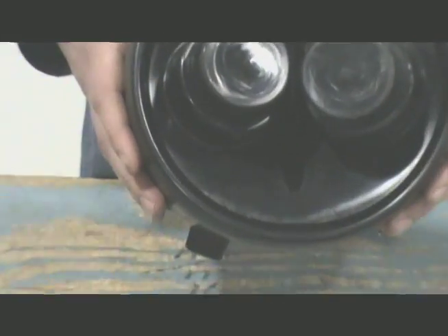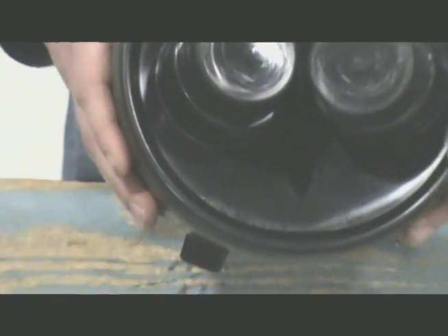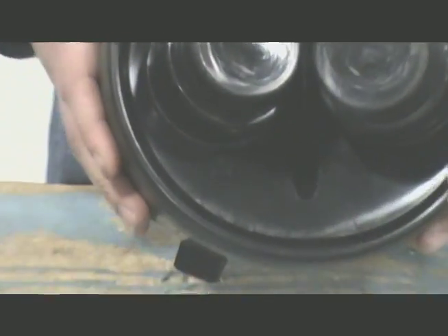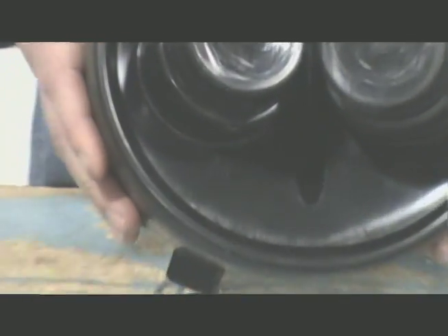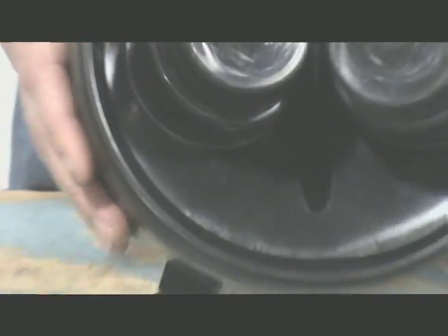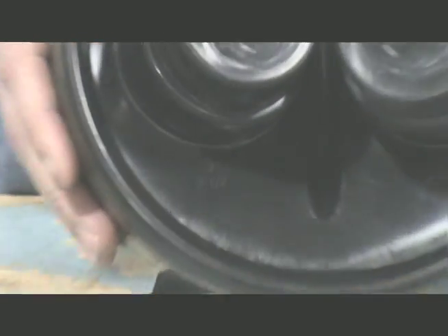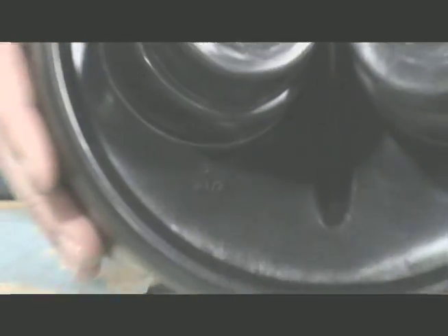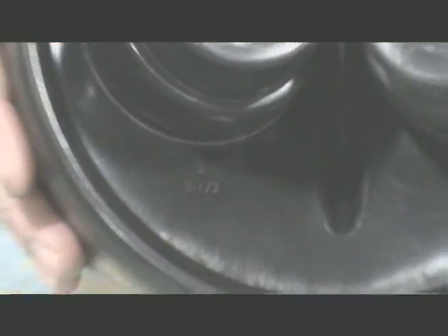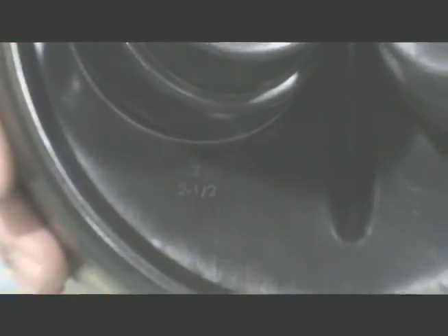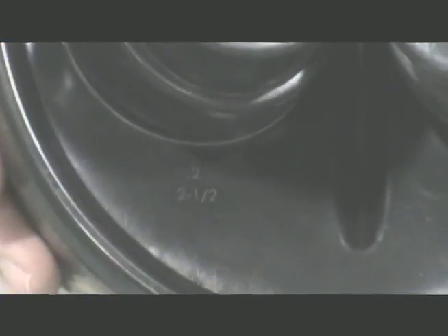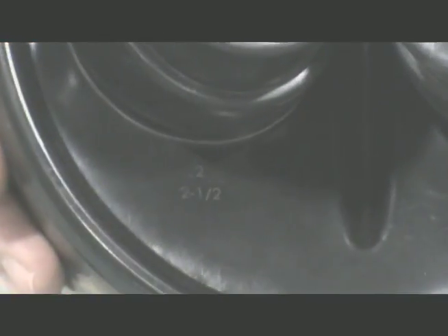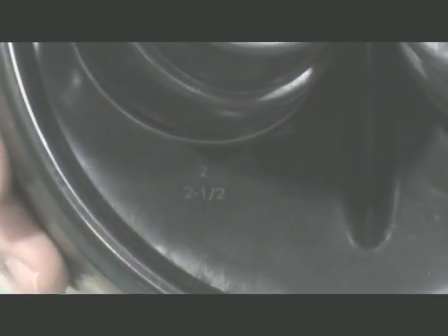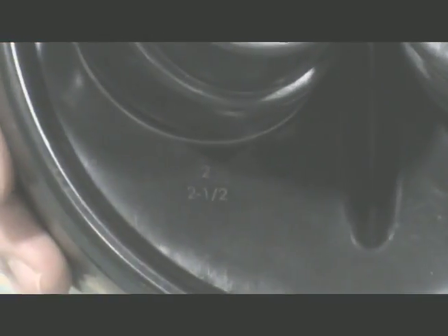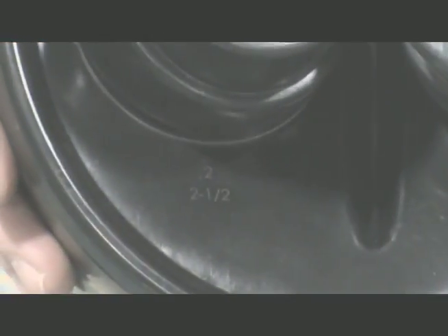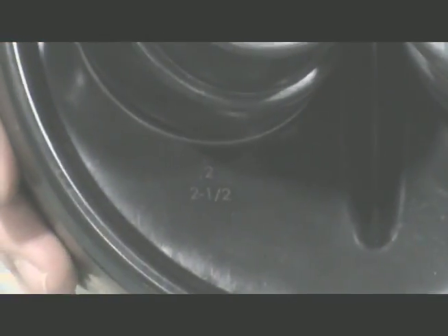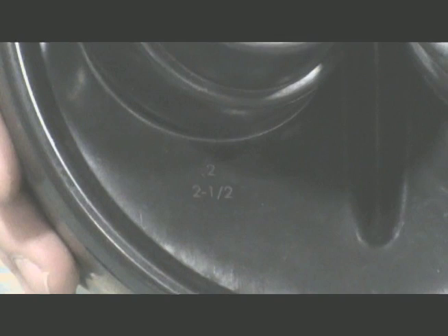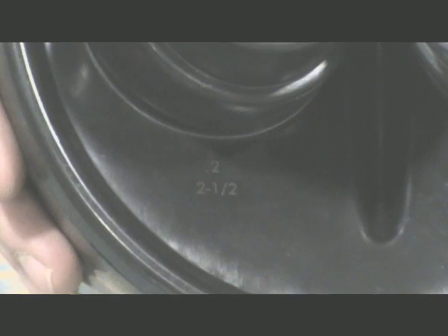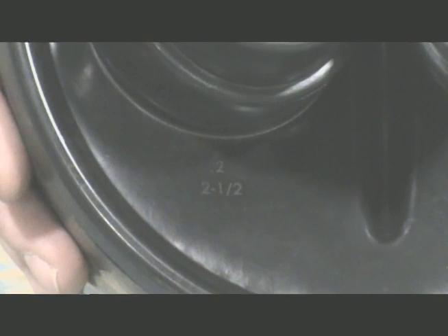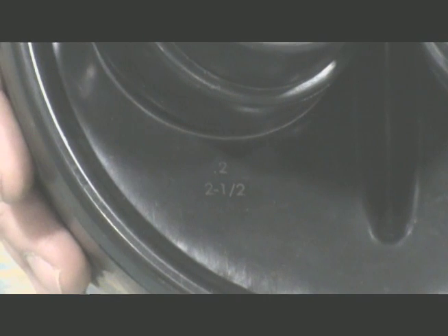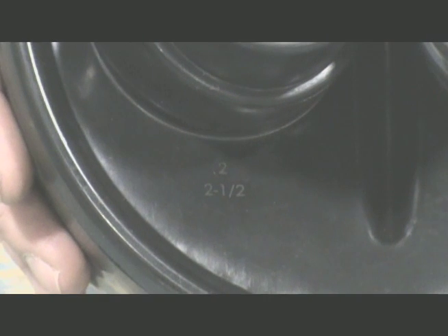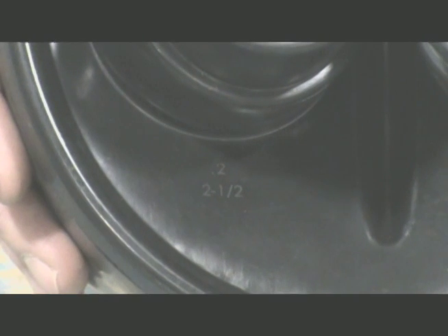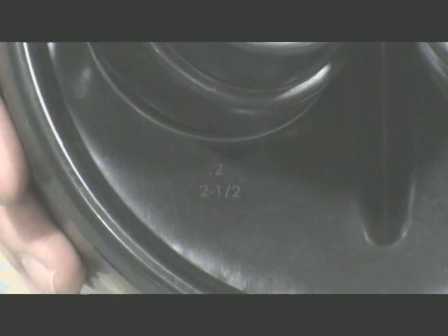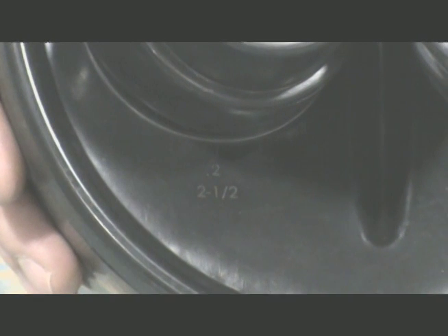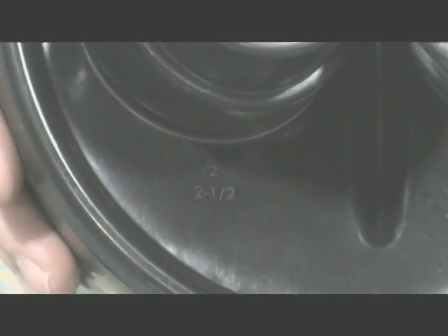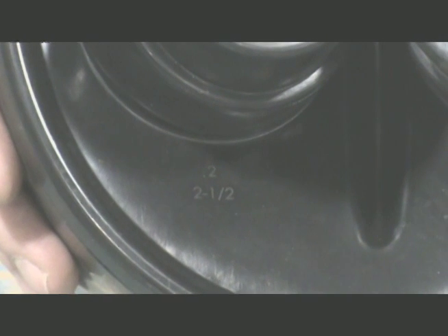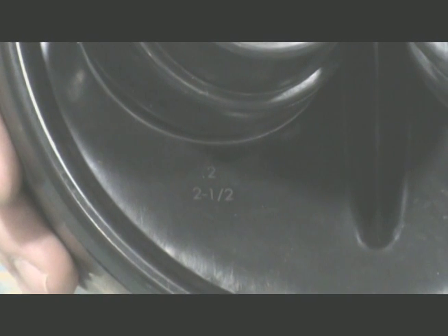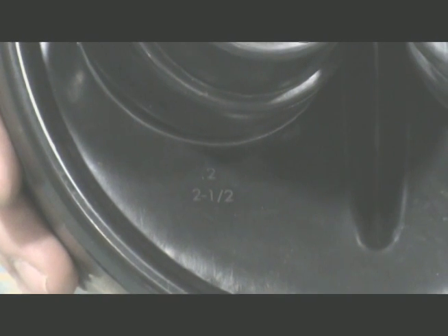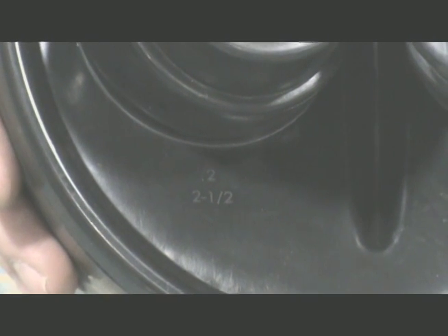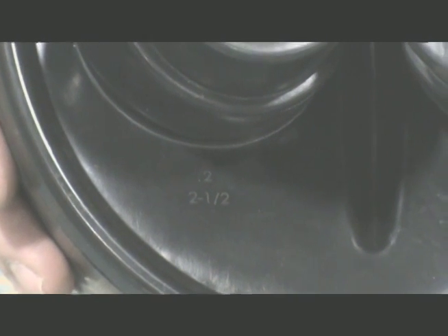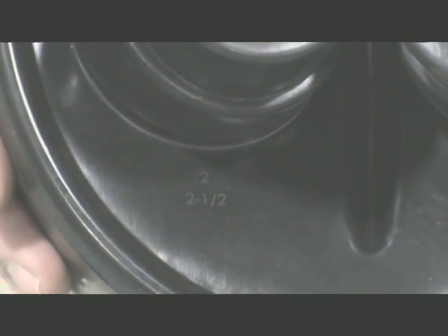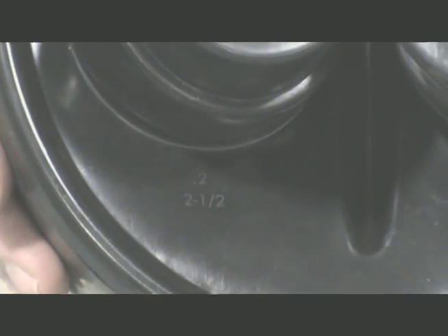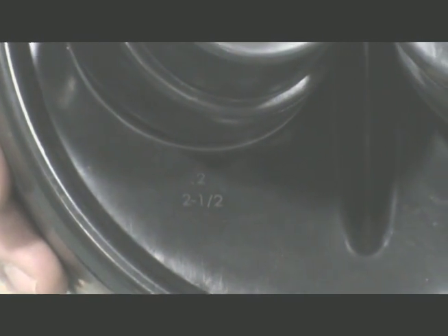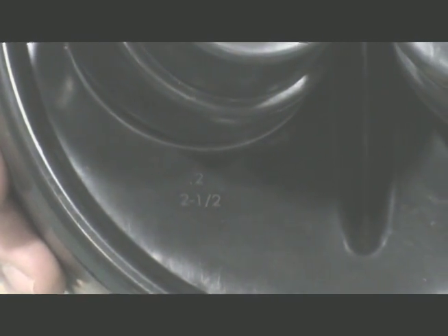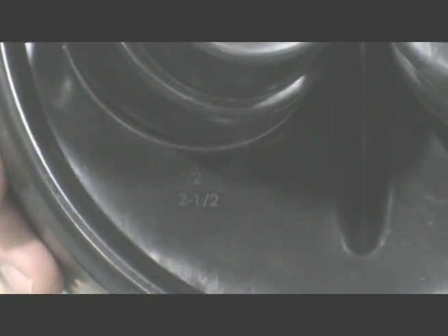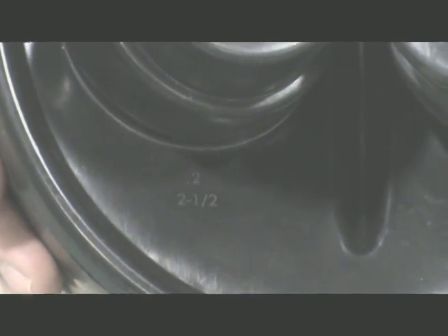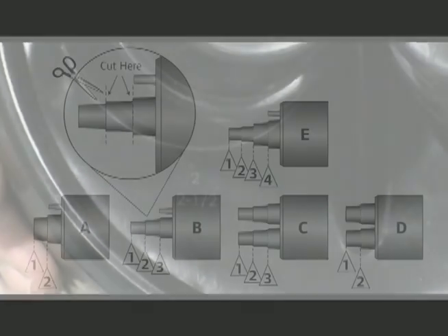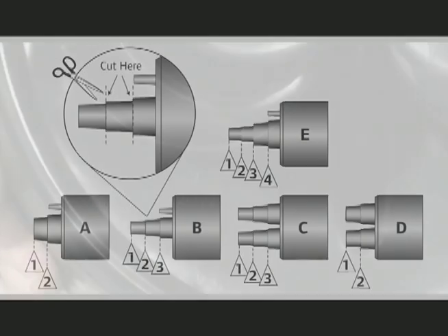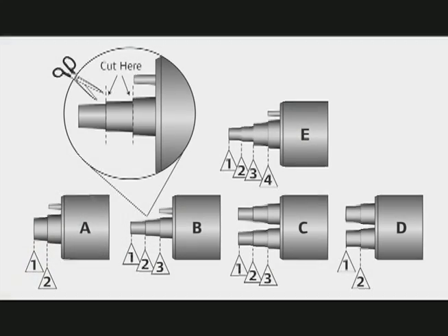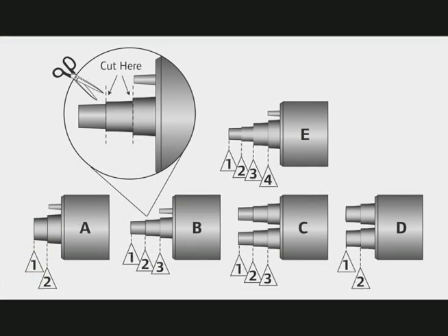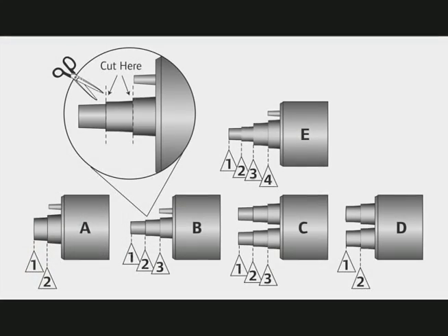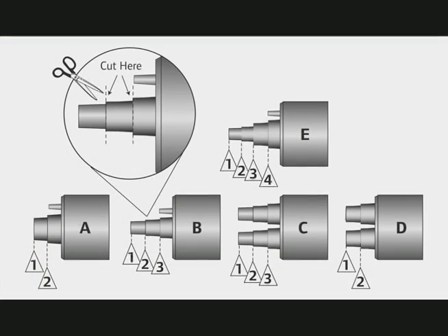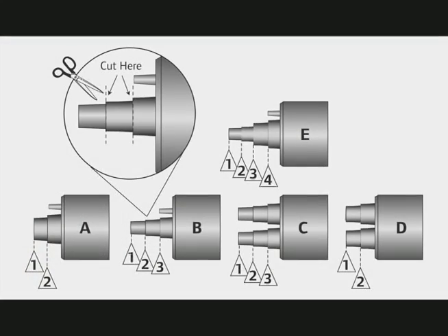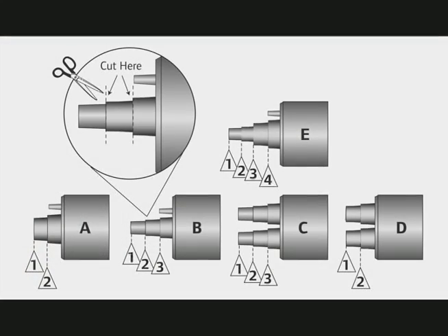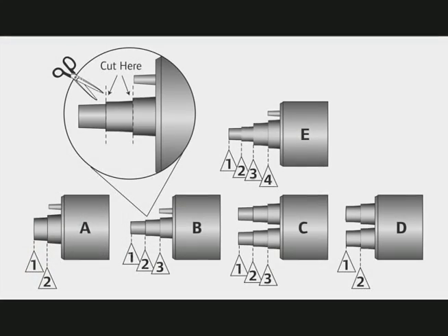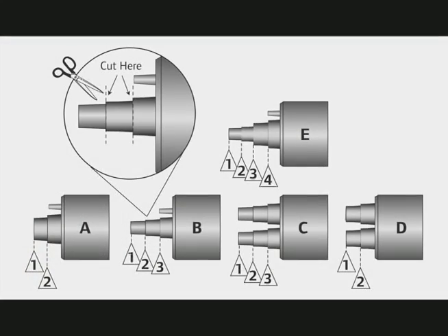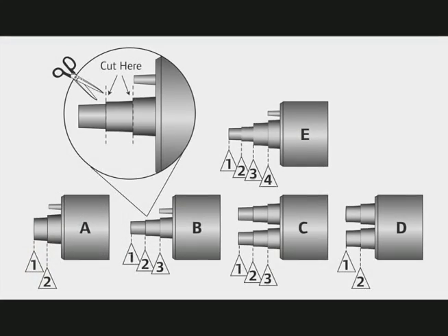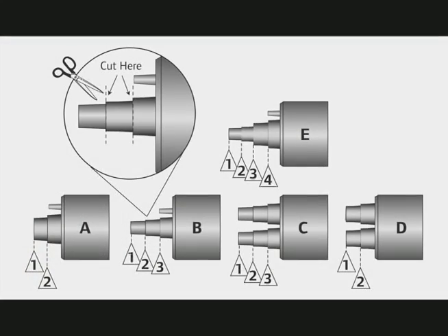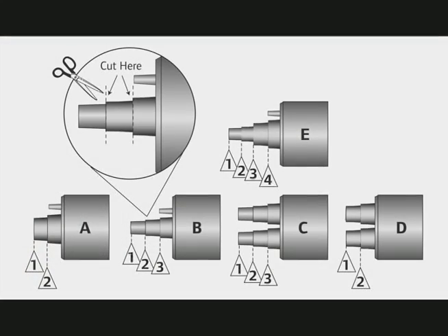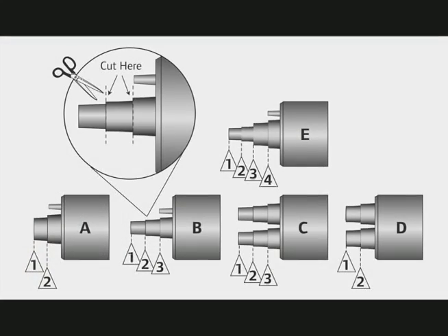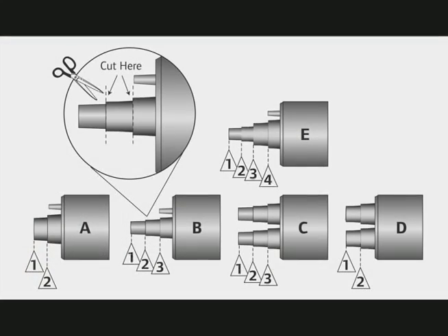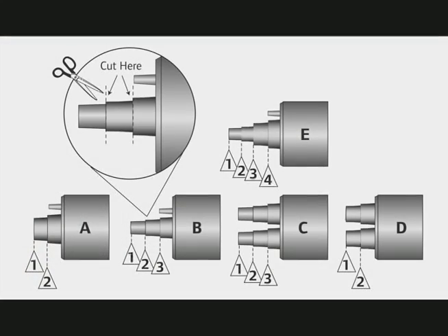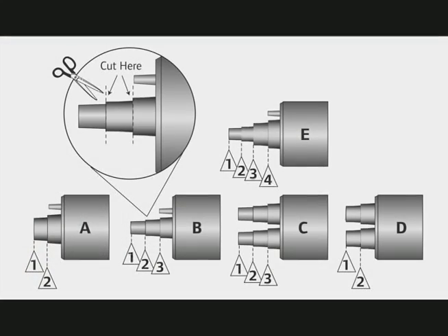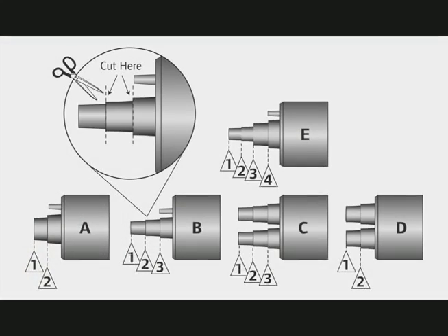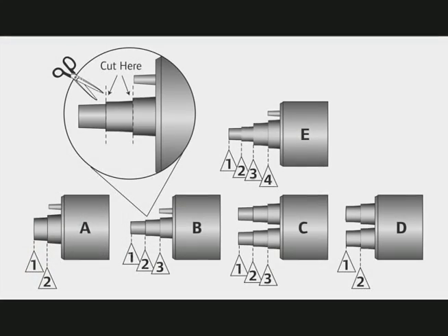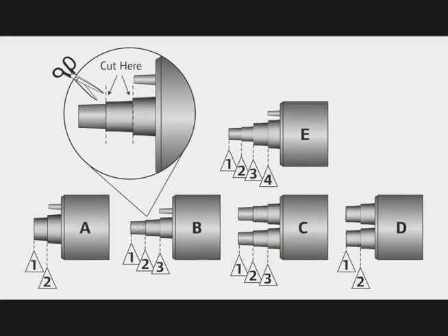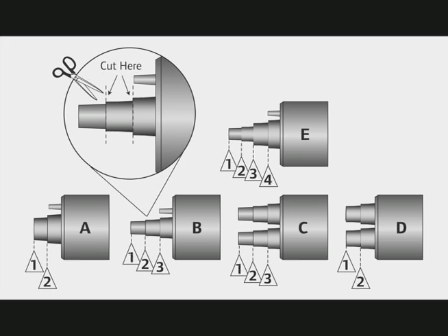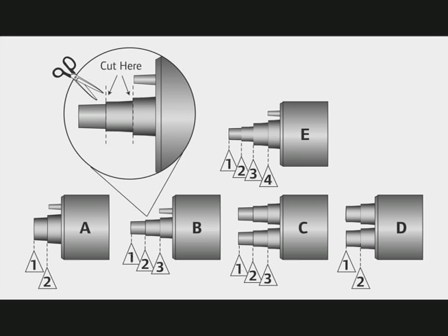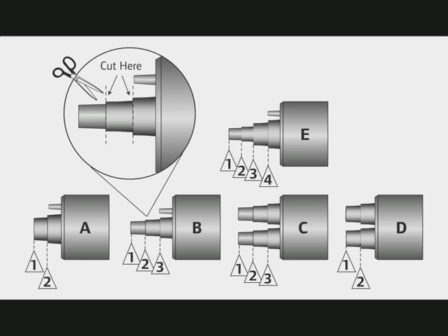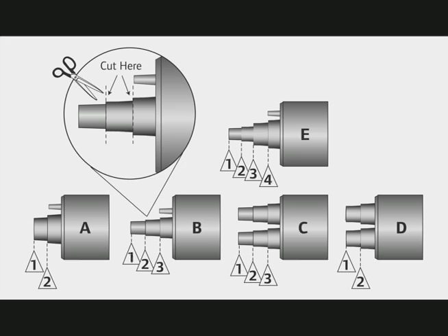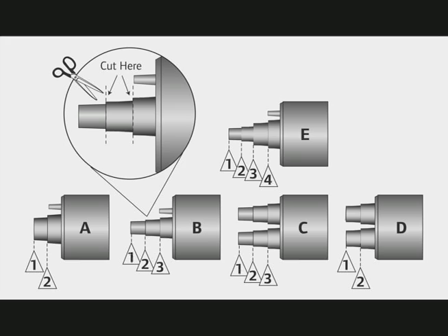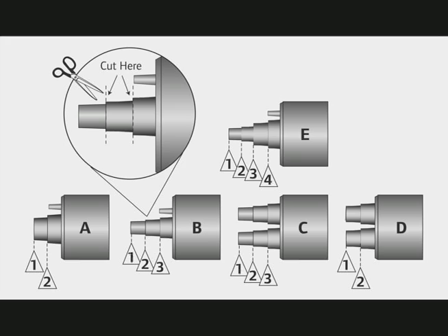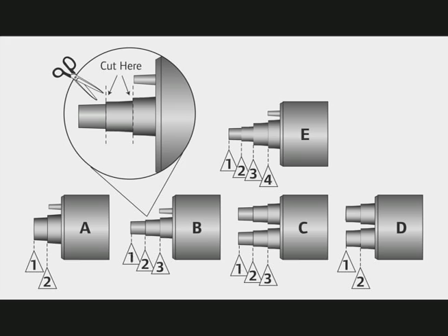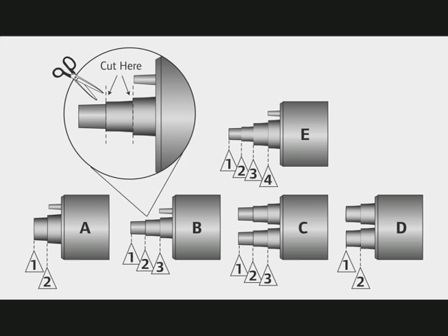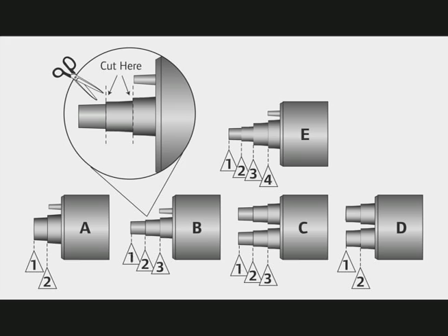Every end cap has a series of numbers on the top of the cap referring to the size of the carrier pipe that corresponds to each outlet on the end cap.